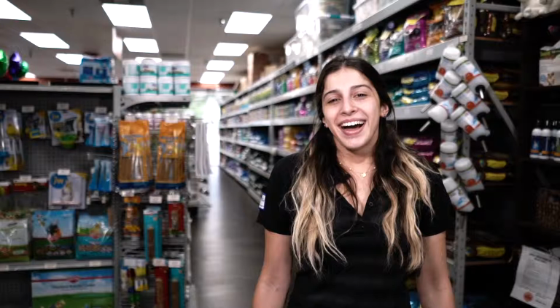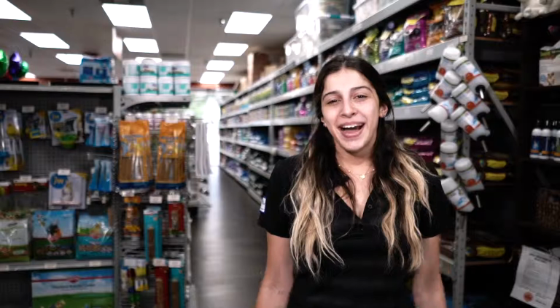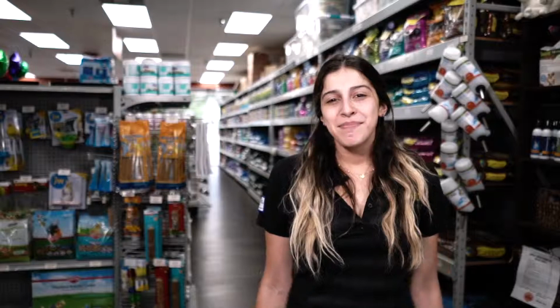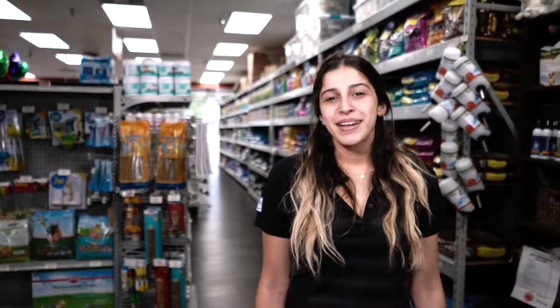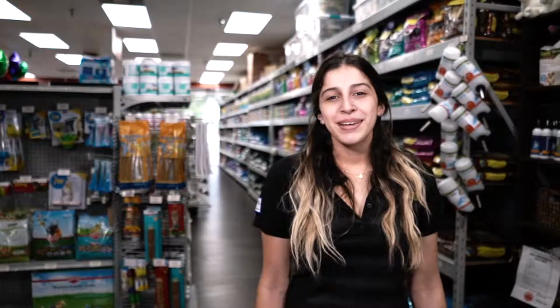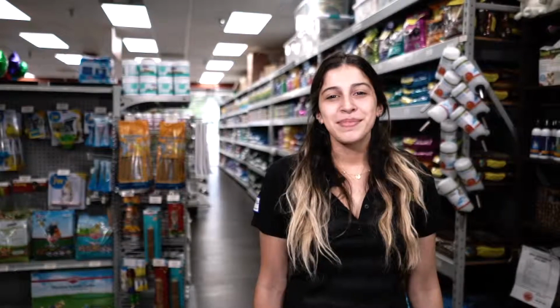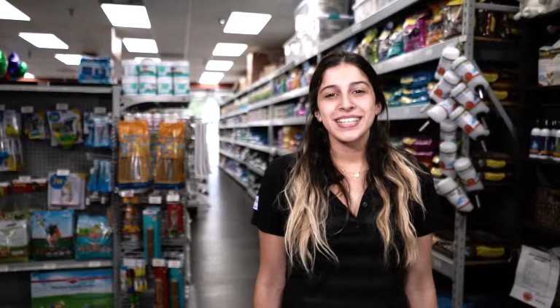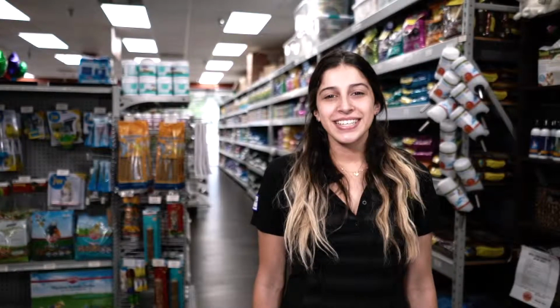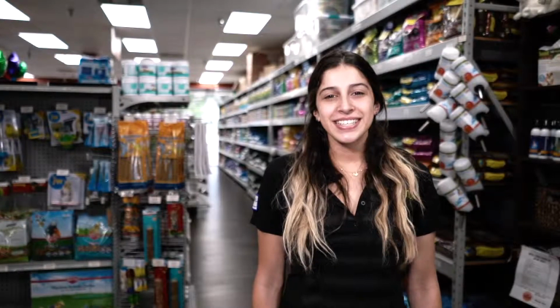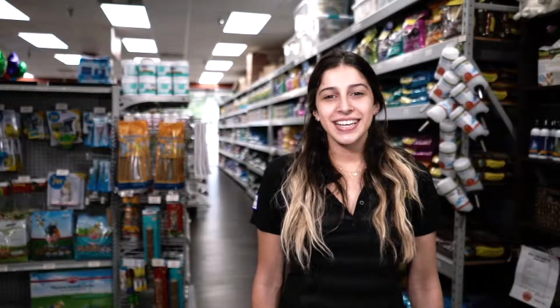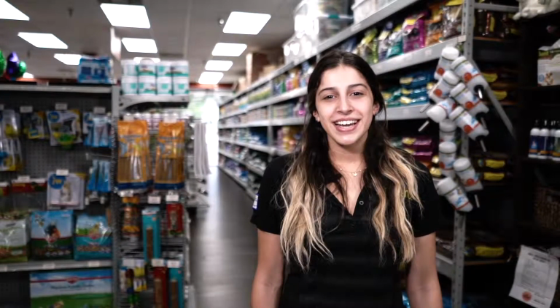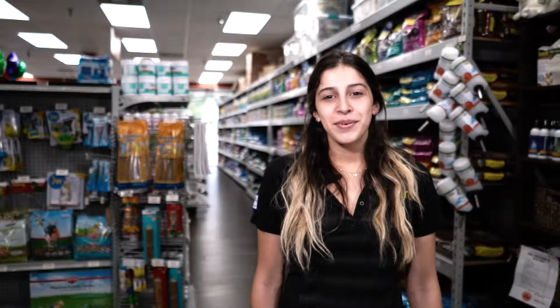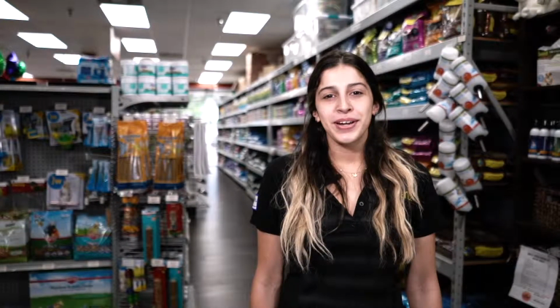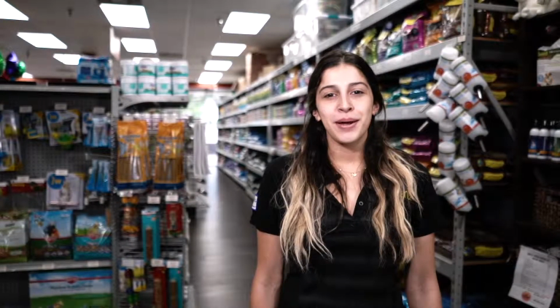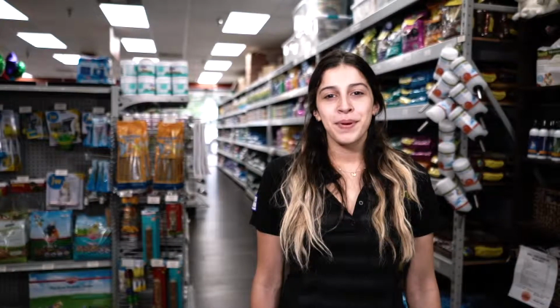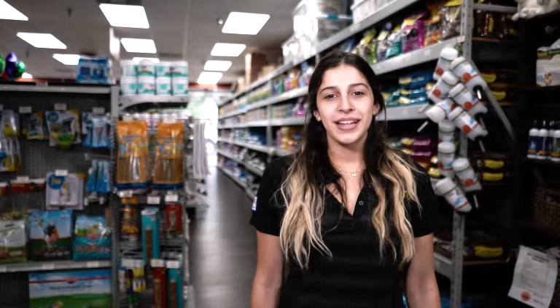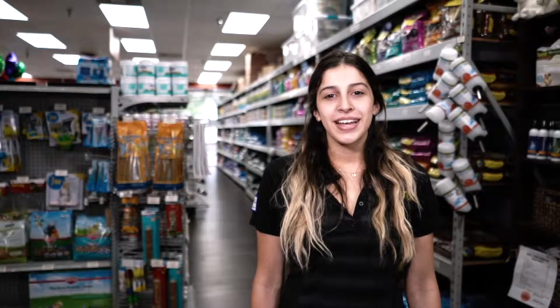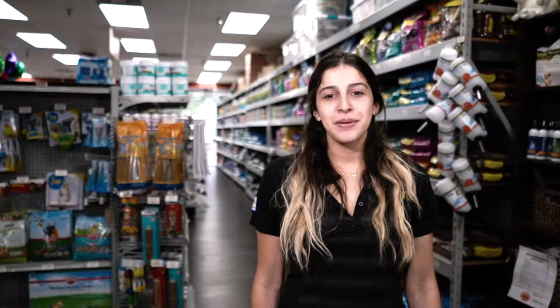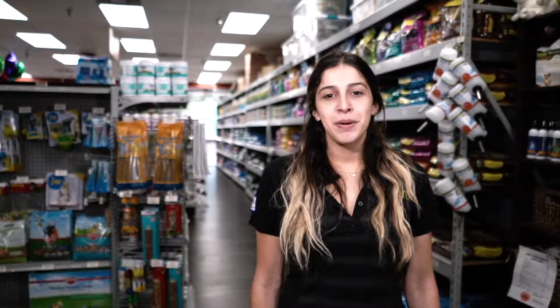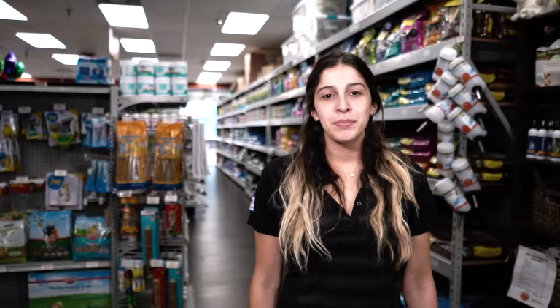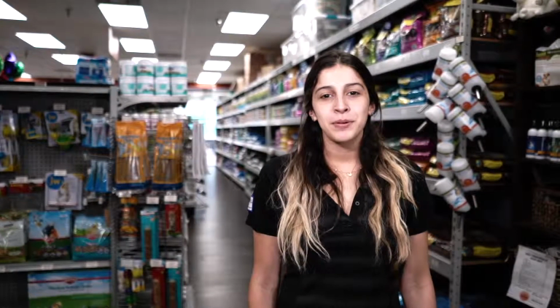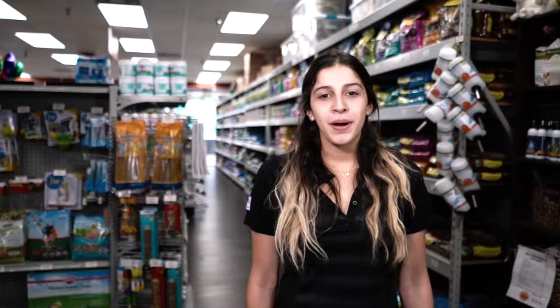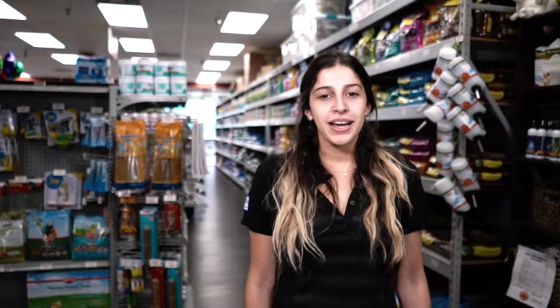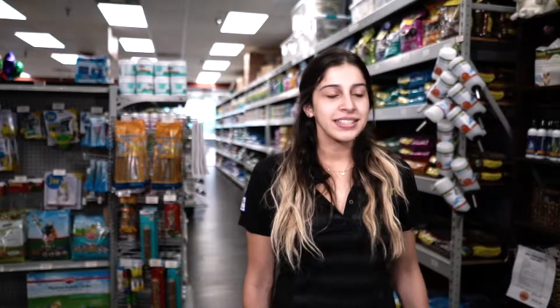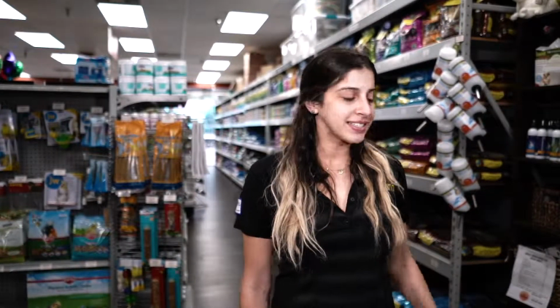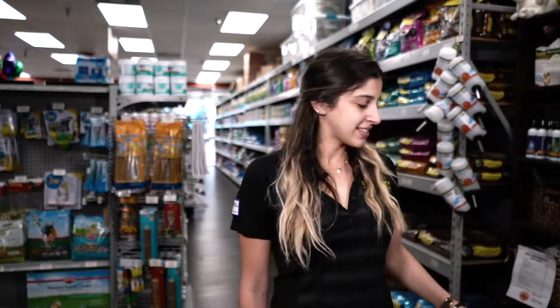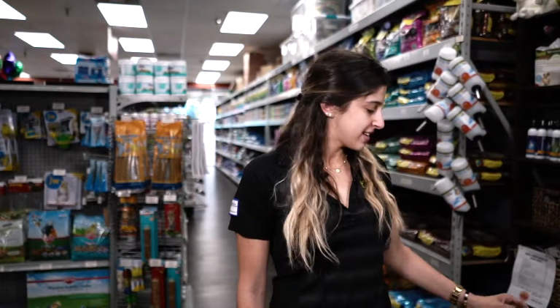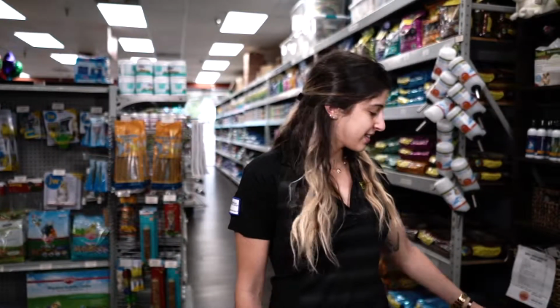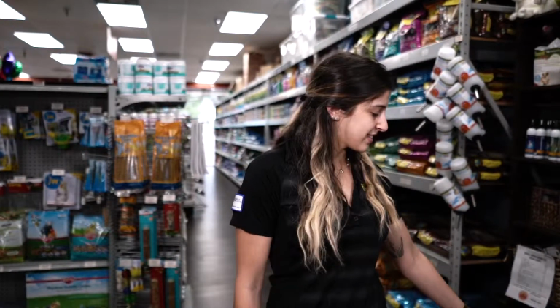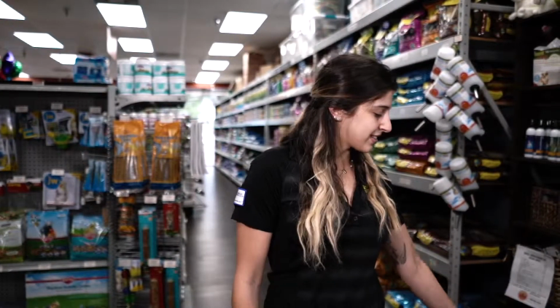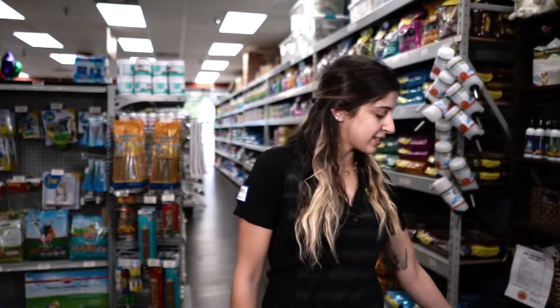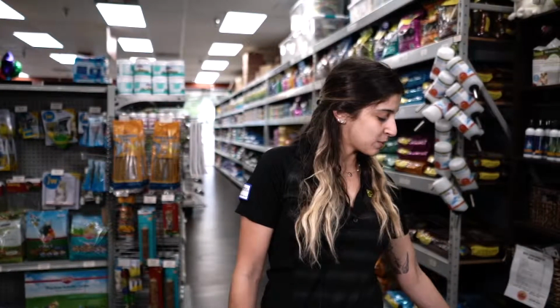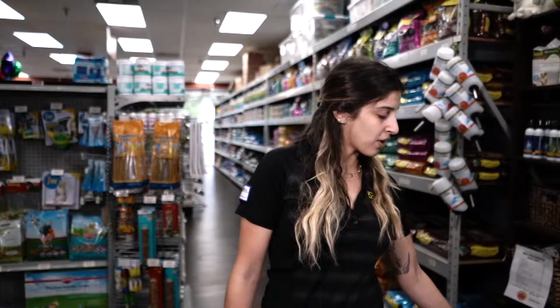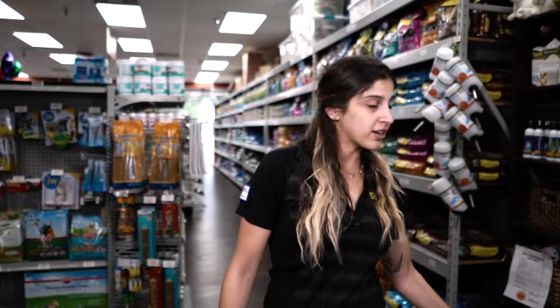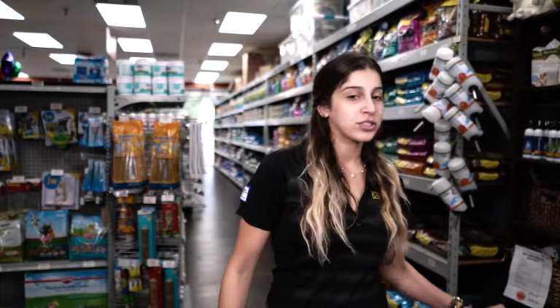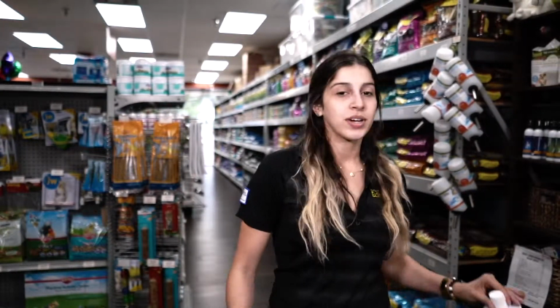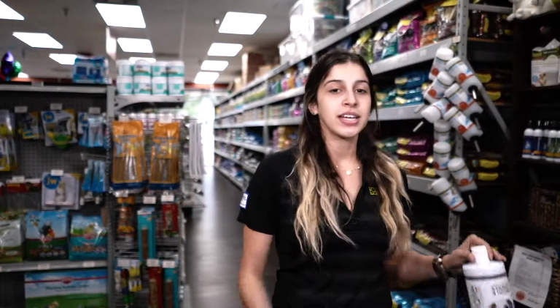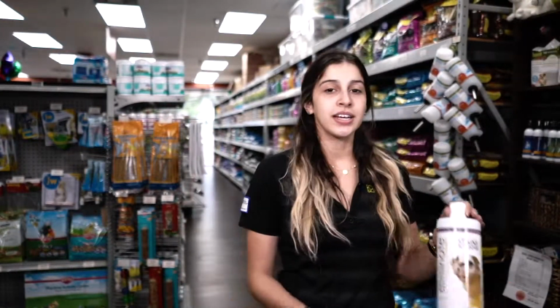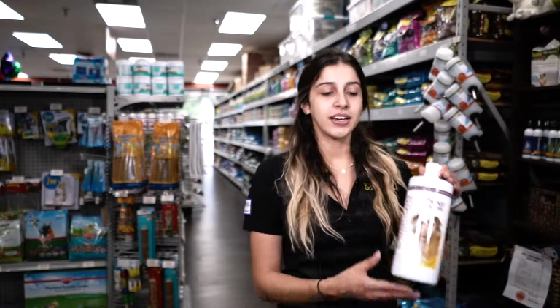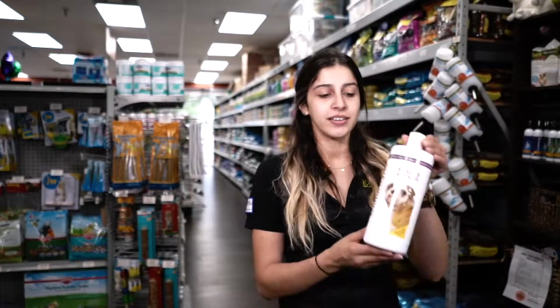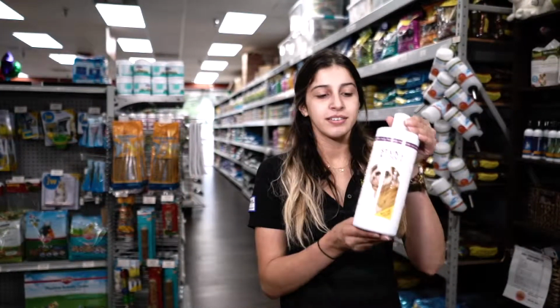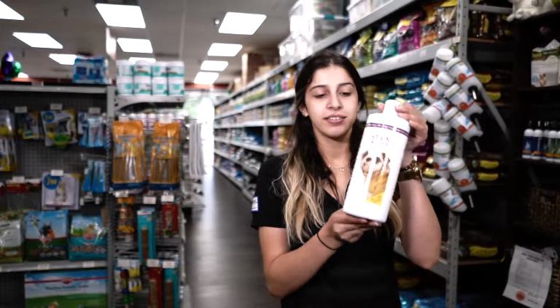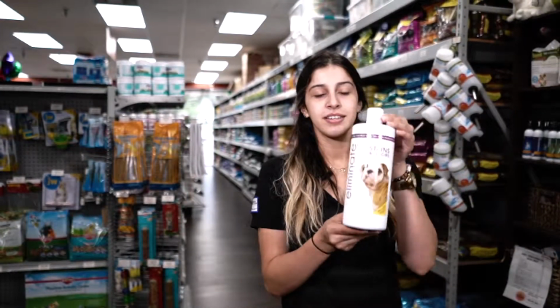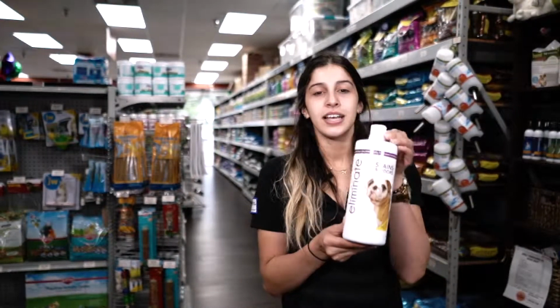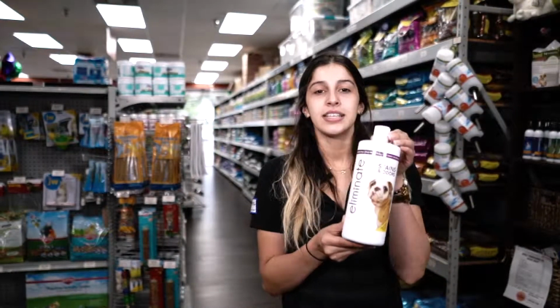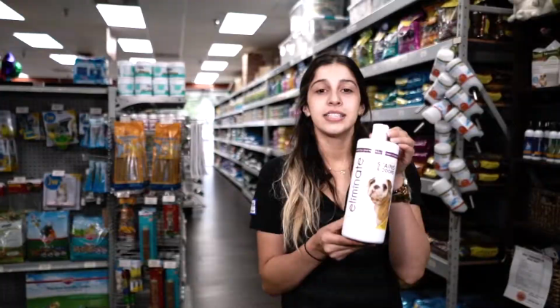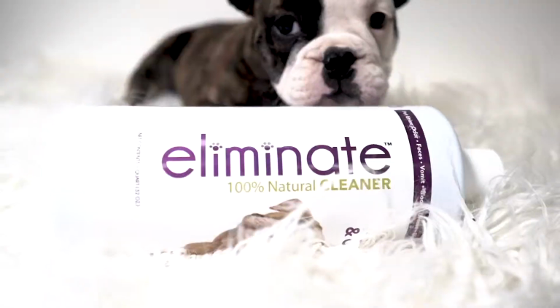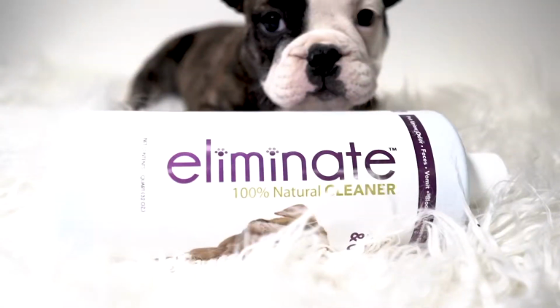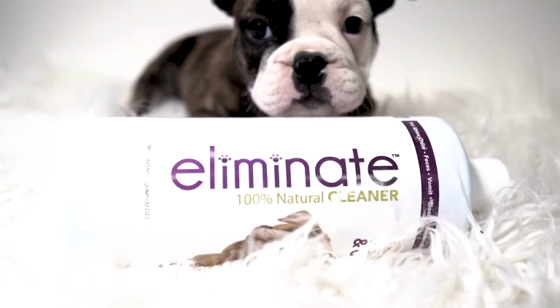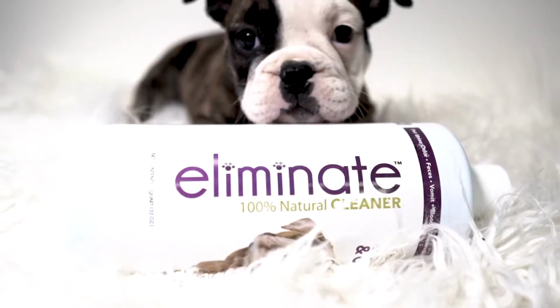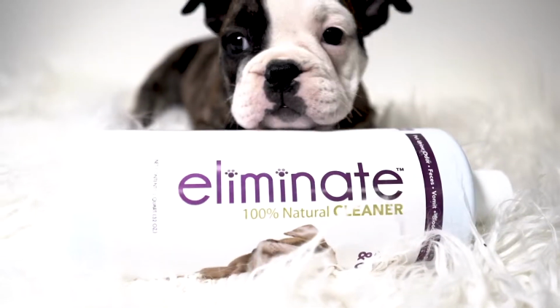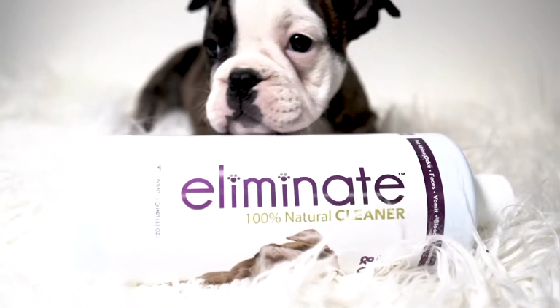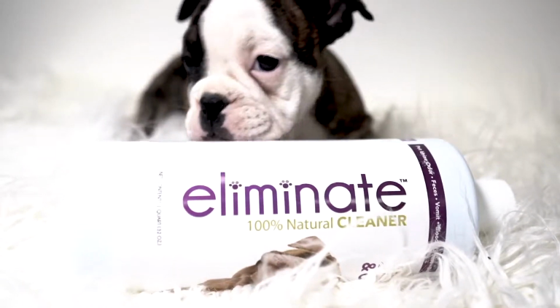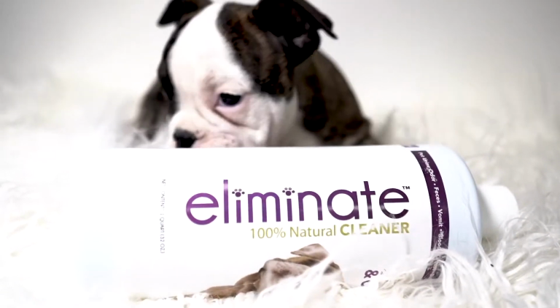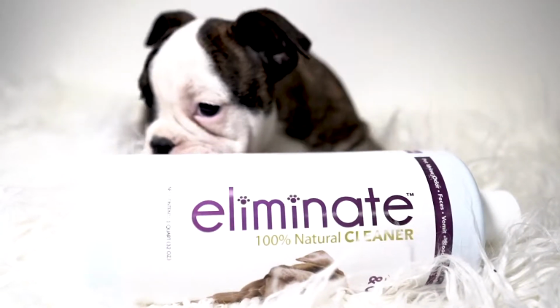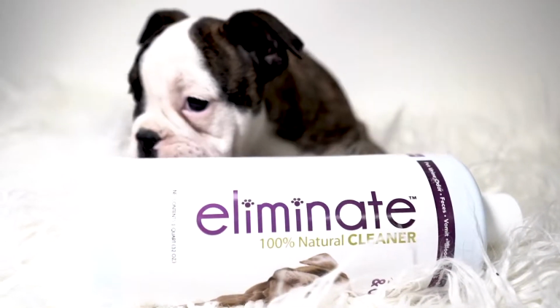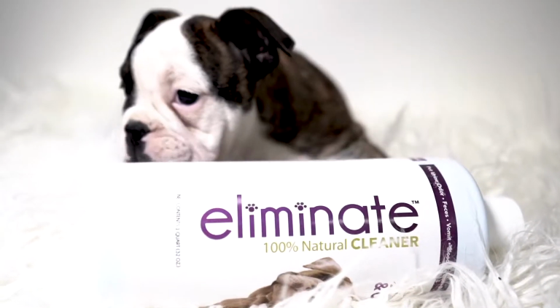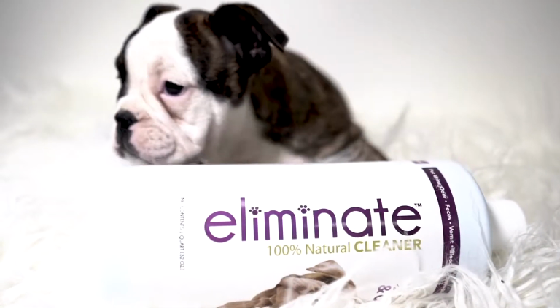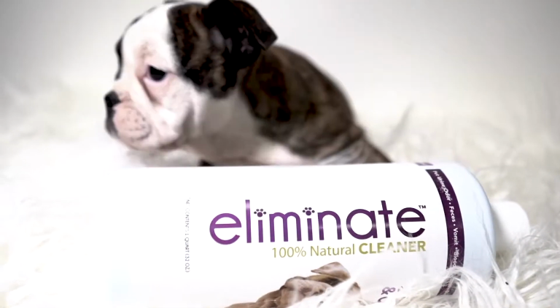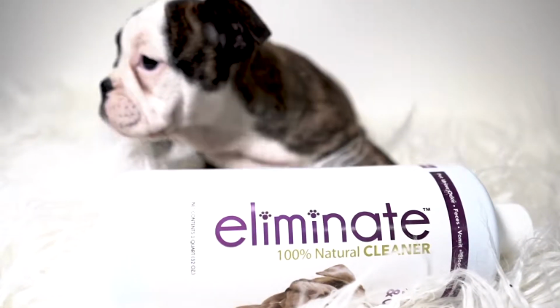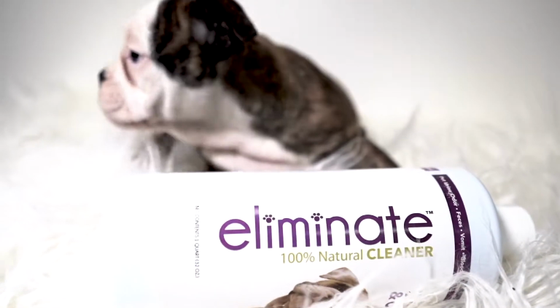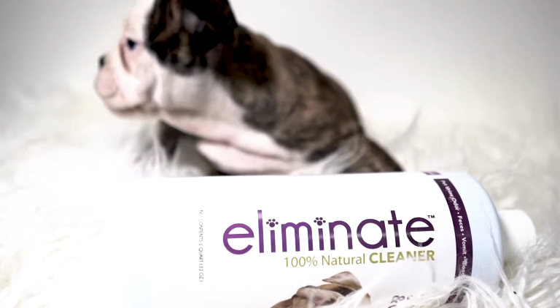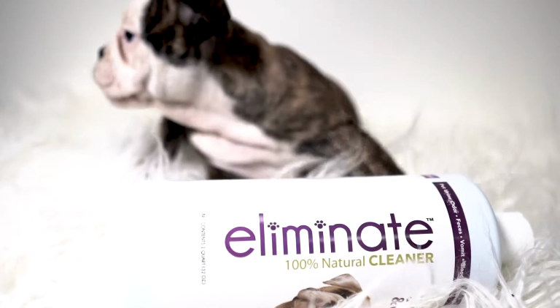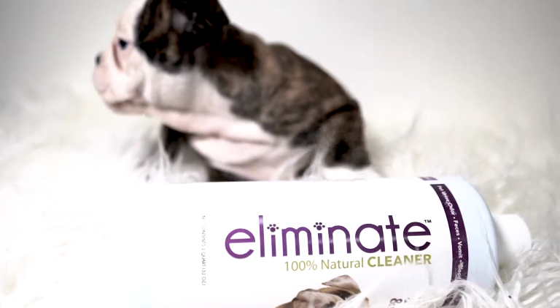Hi, my name is Alyssa. I work at Petland in Pembroke Pines. This product right here is the Eliminate 100% Natural Cleaner.